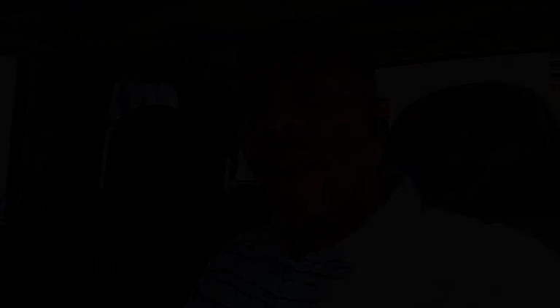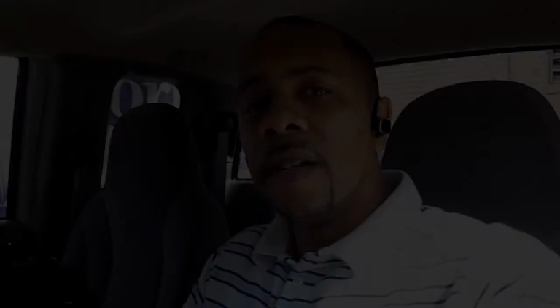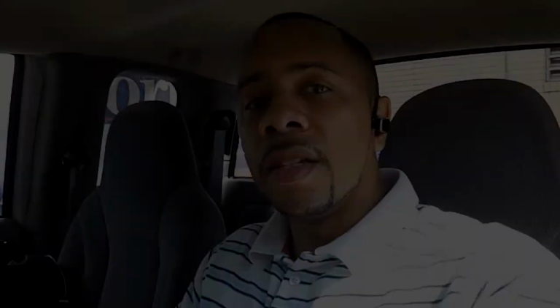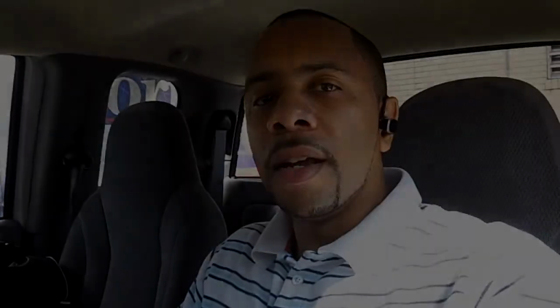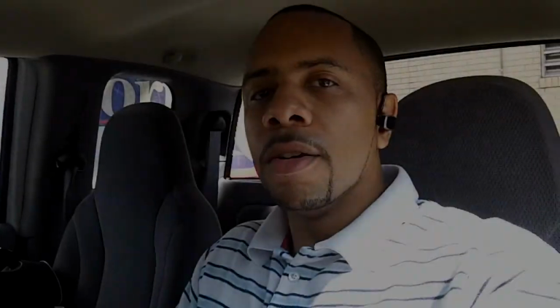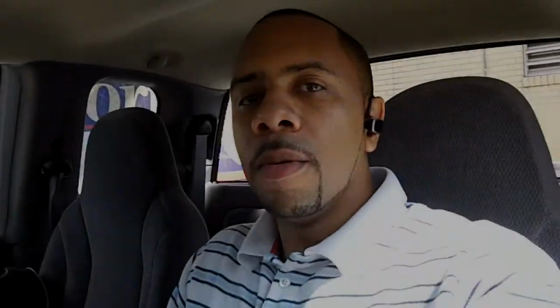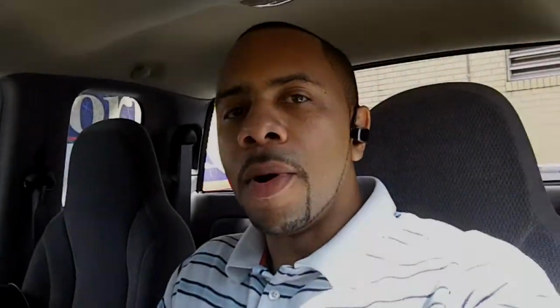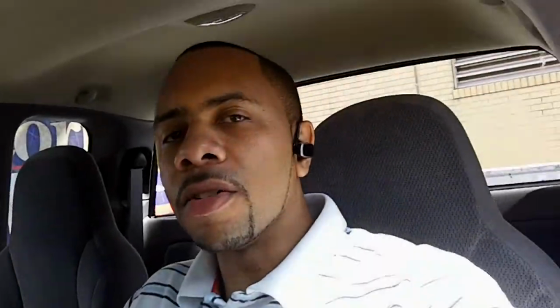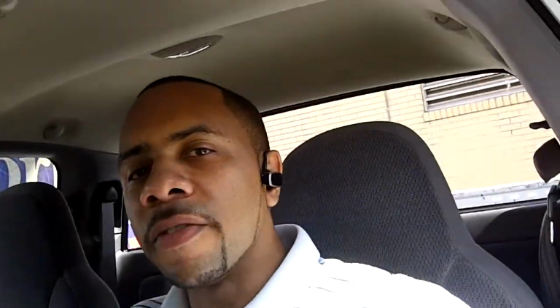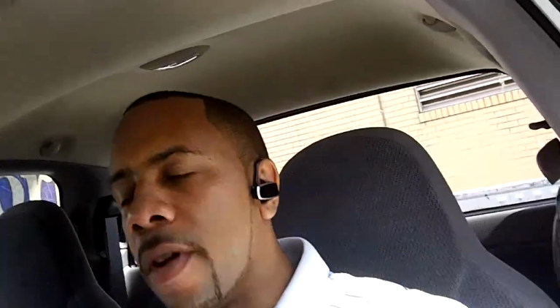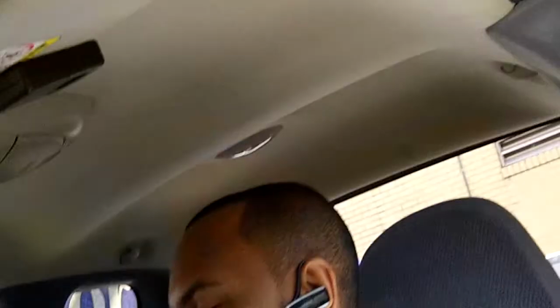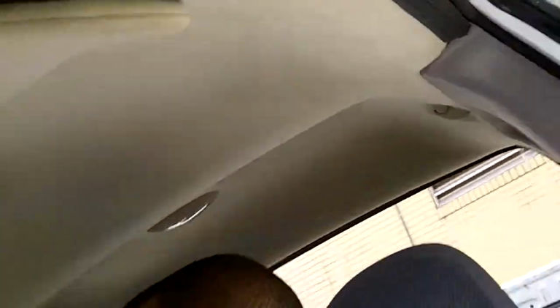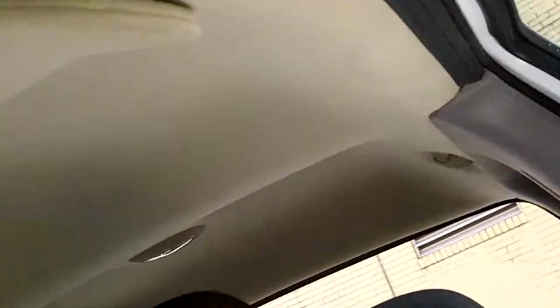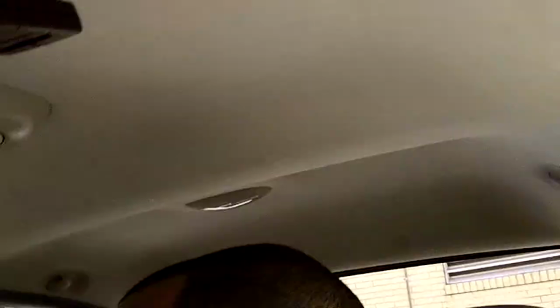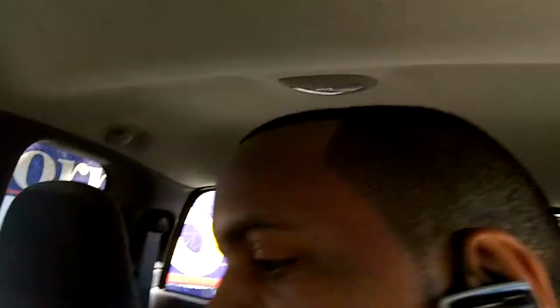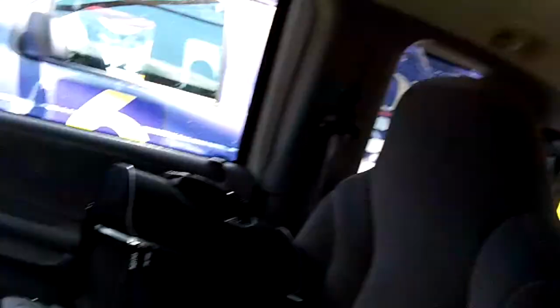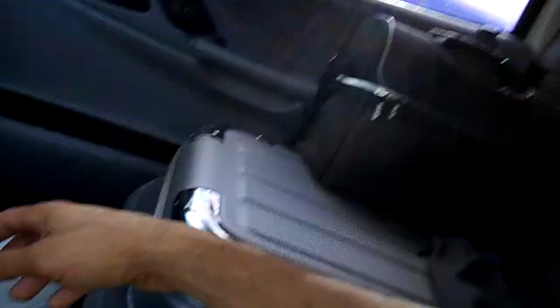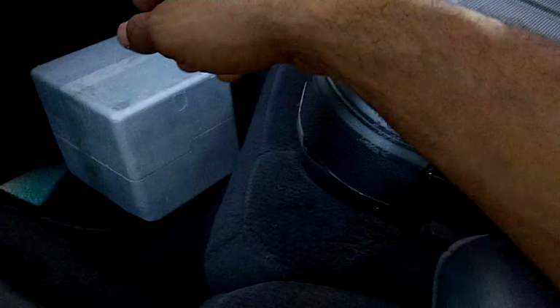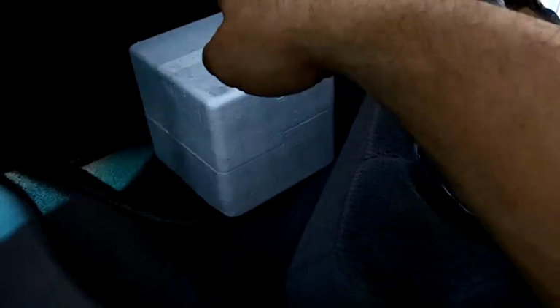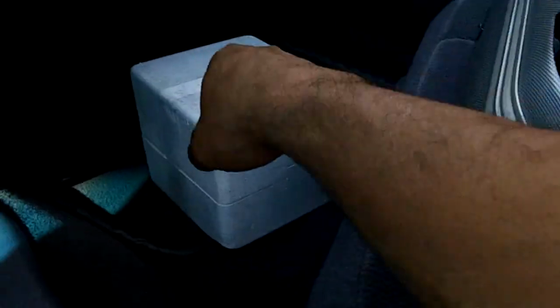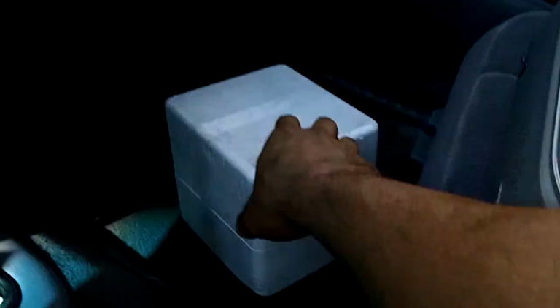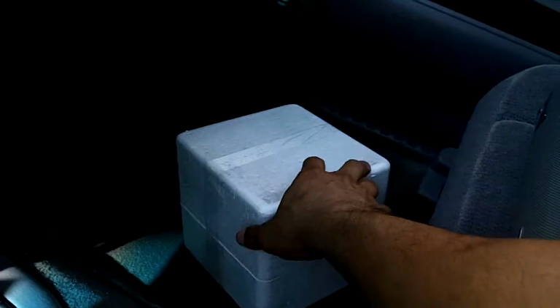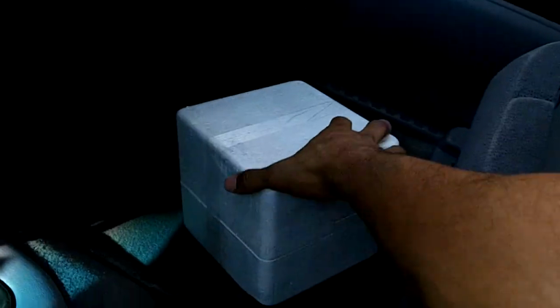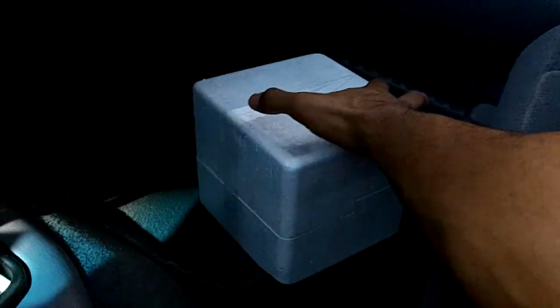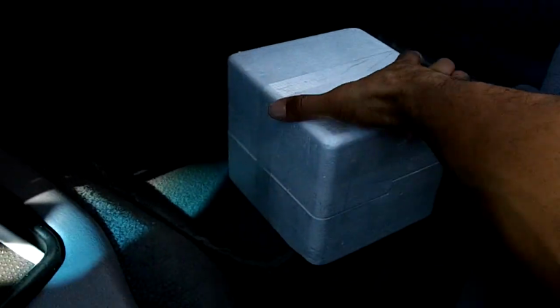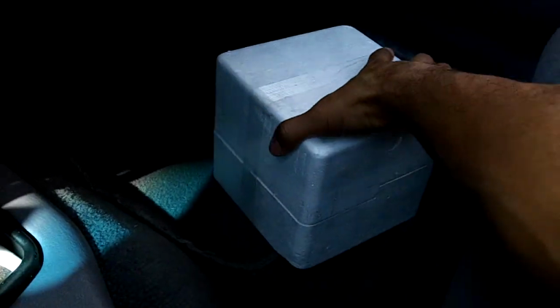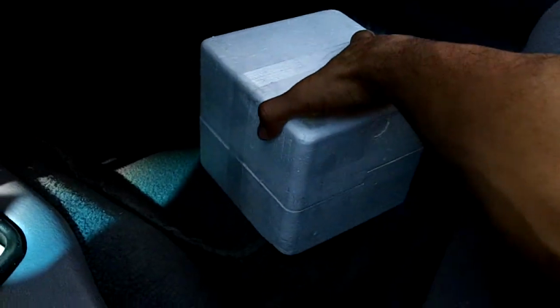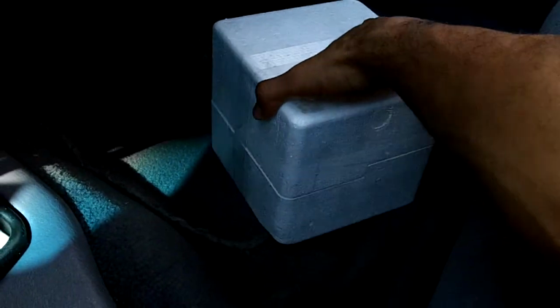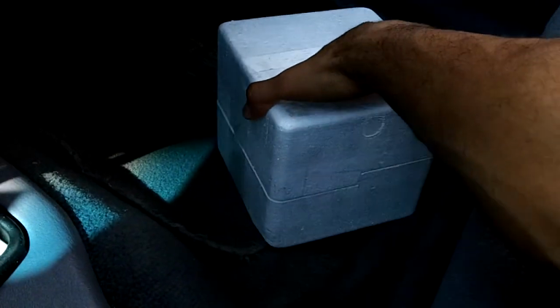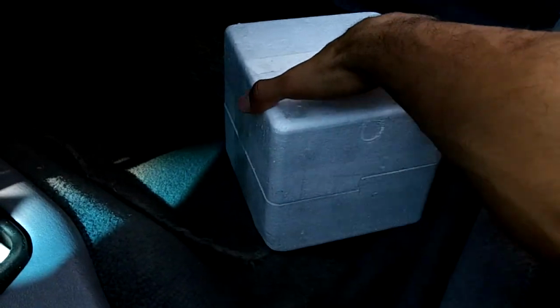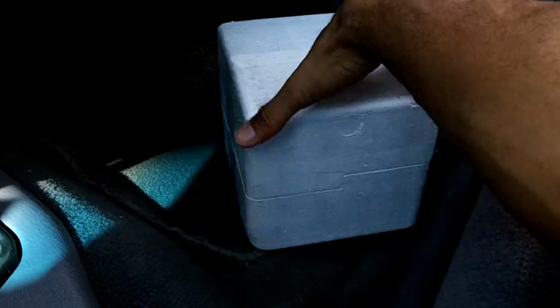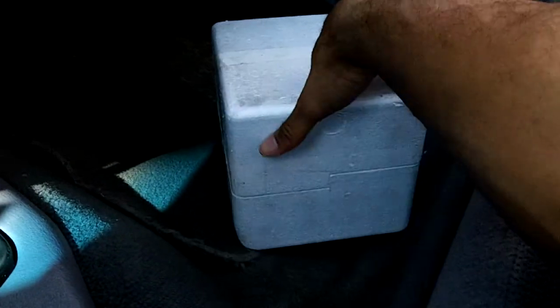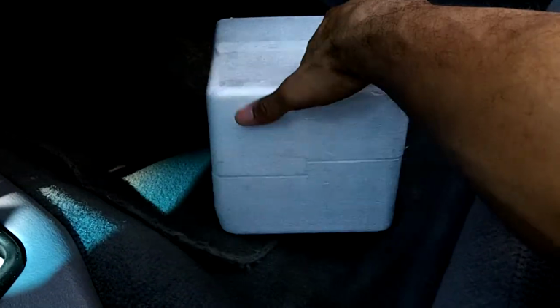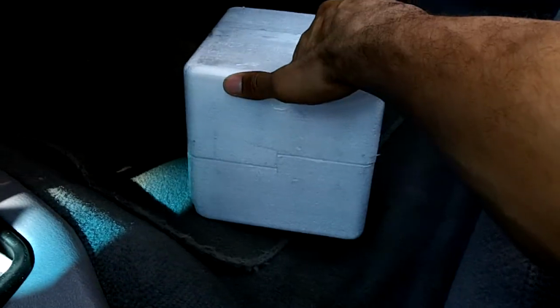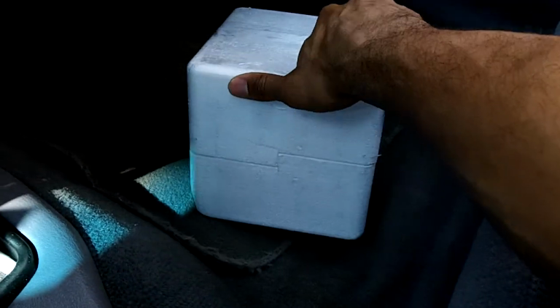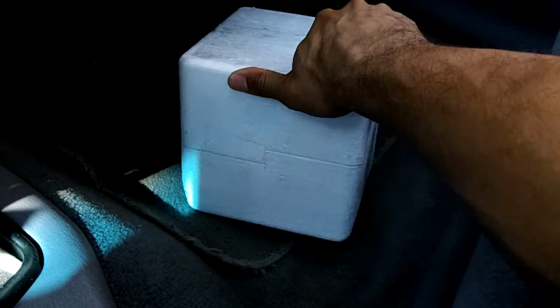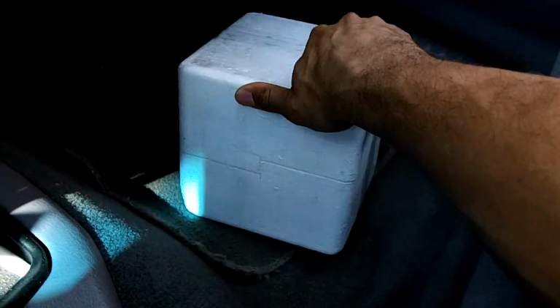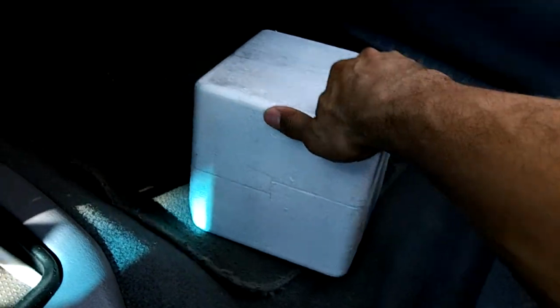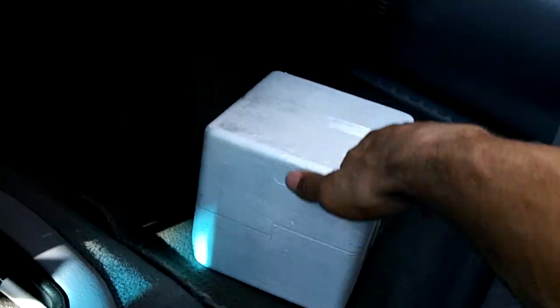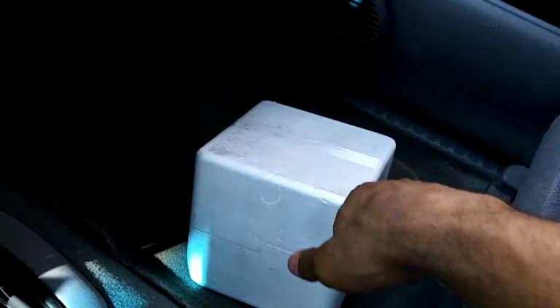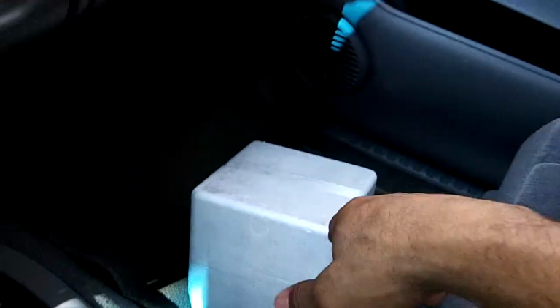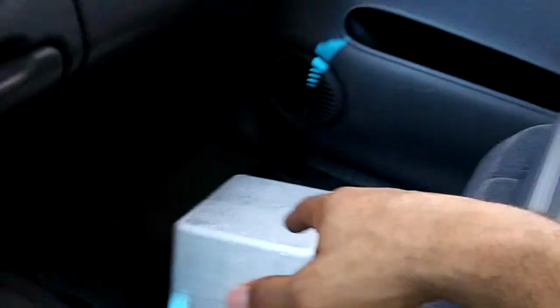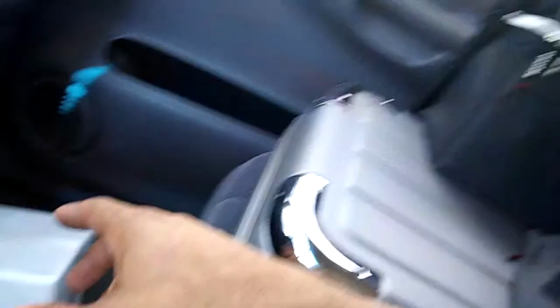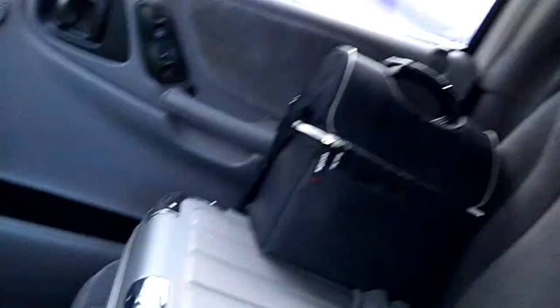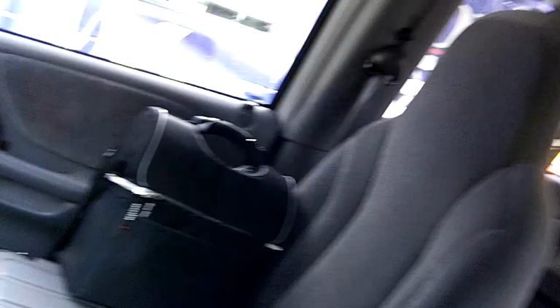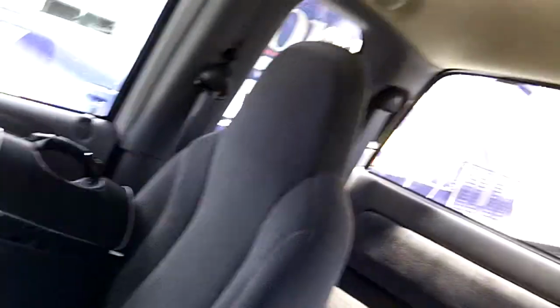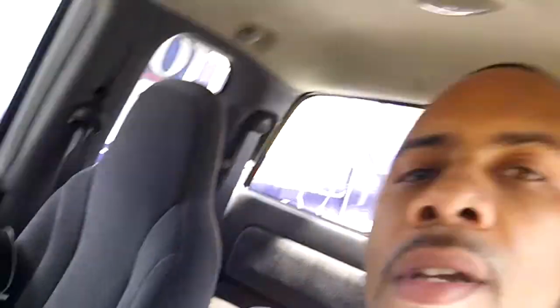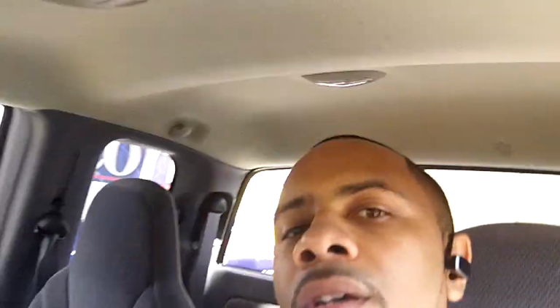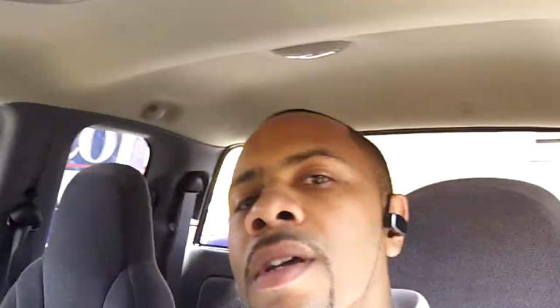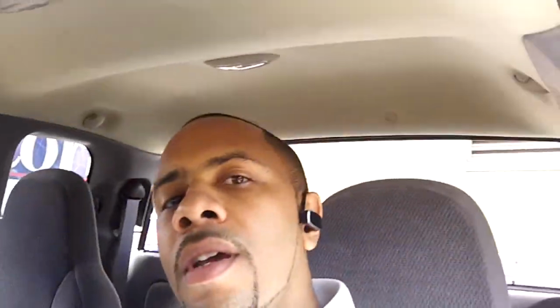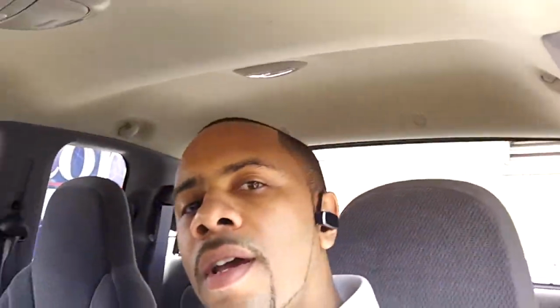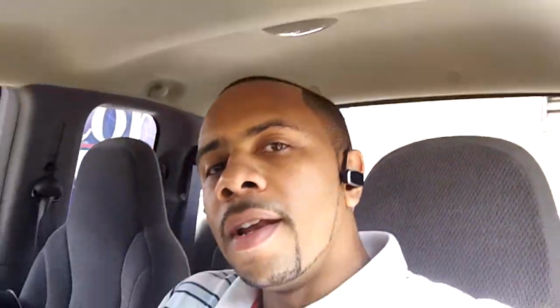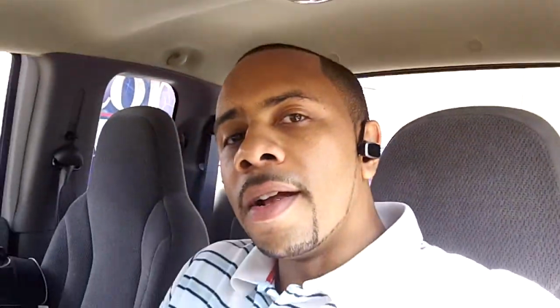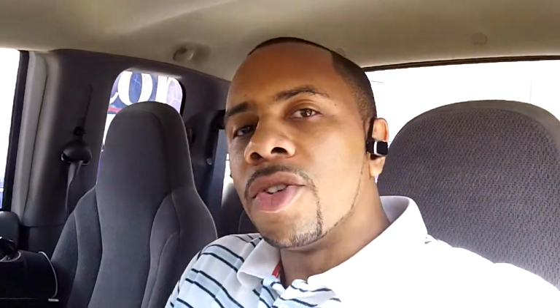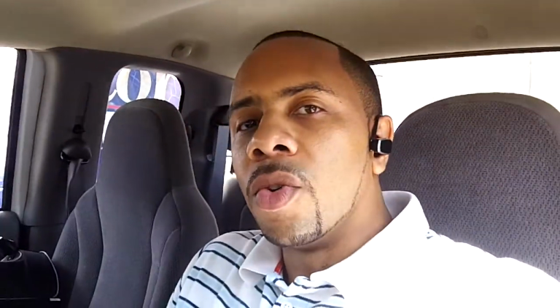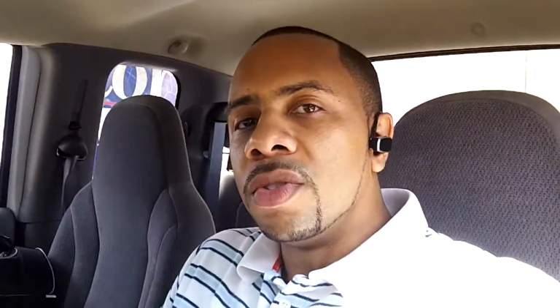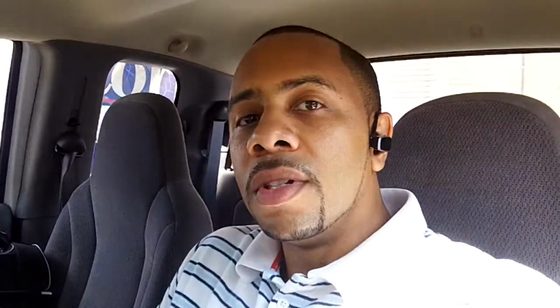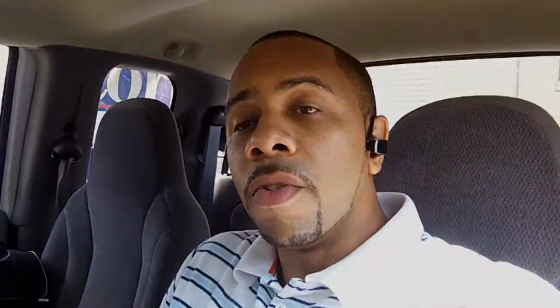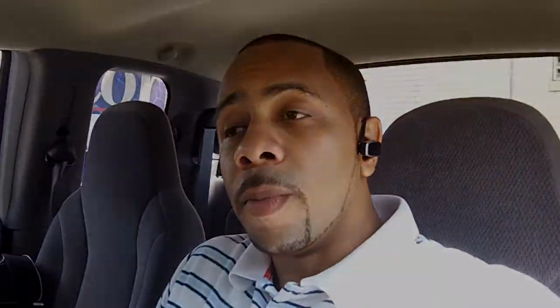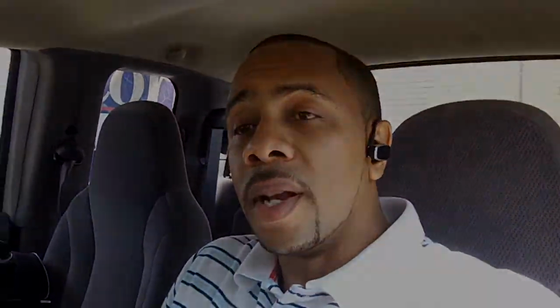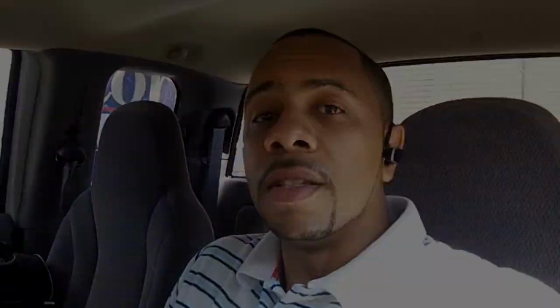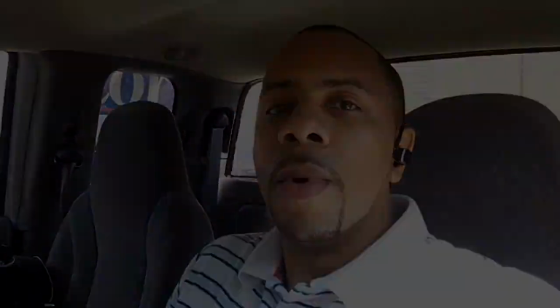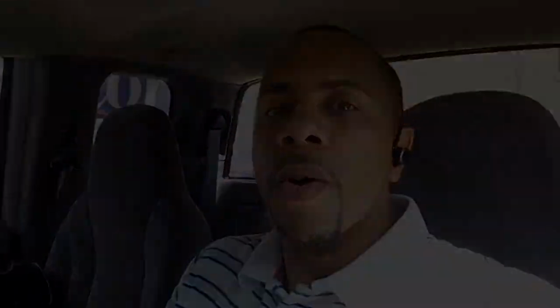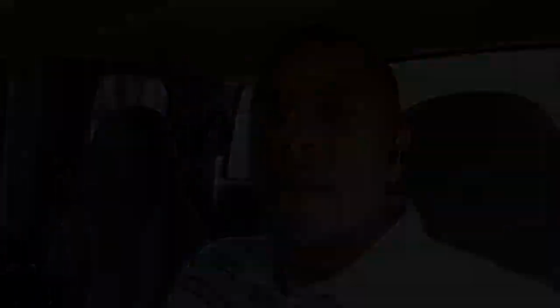A few days later, parts have come in. Brand new motor for the radar is in this box. Heading out to Gooseland to replace the motor.